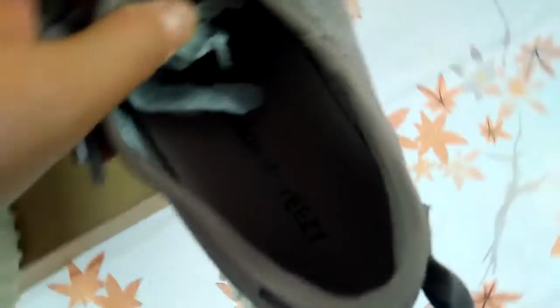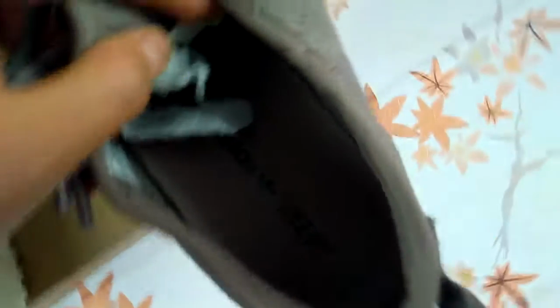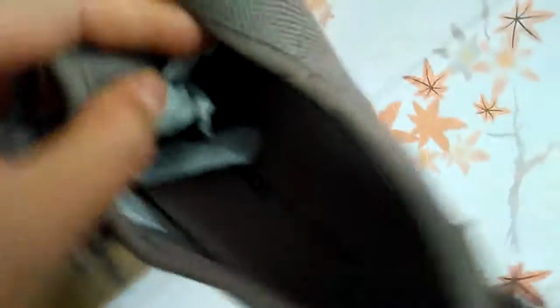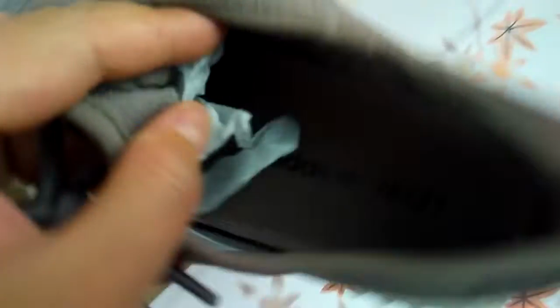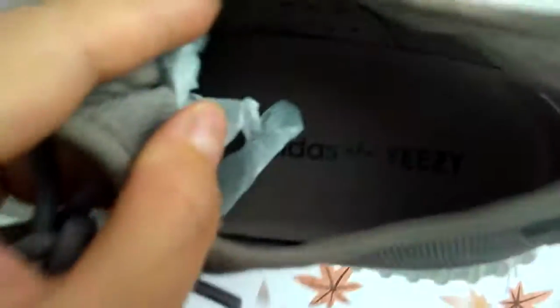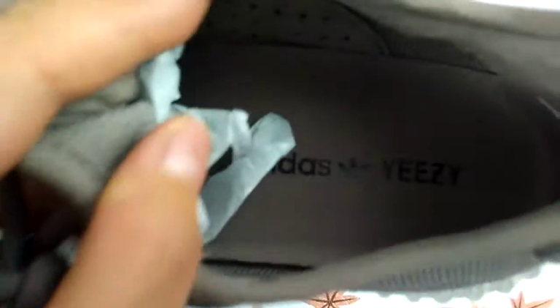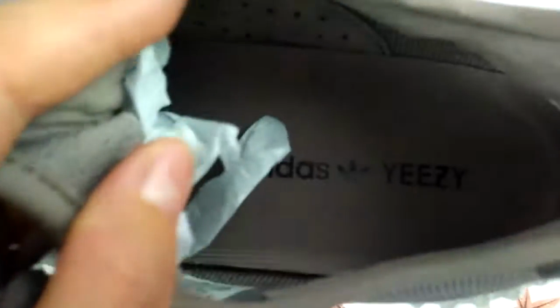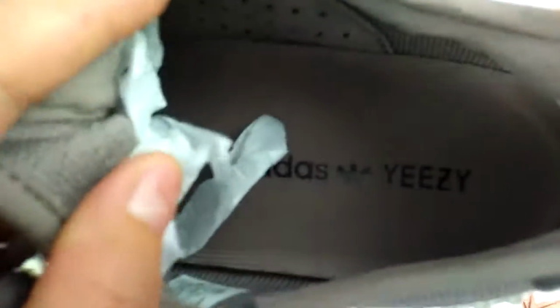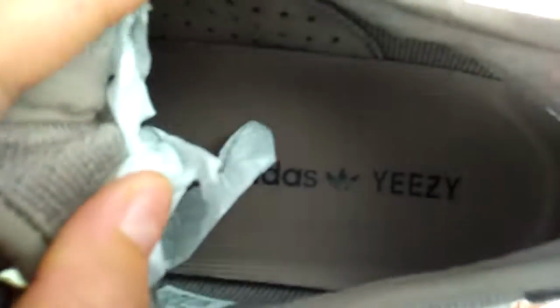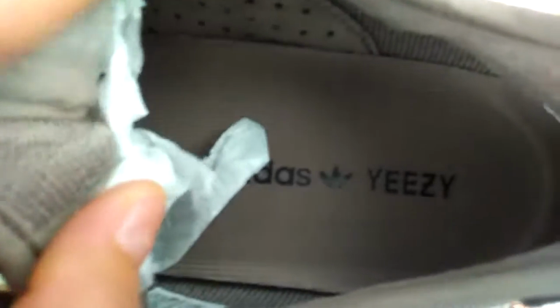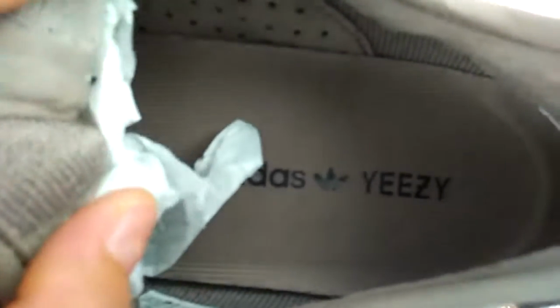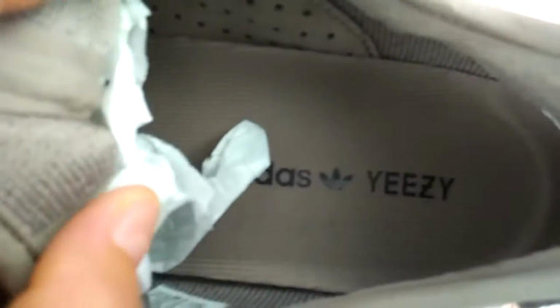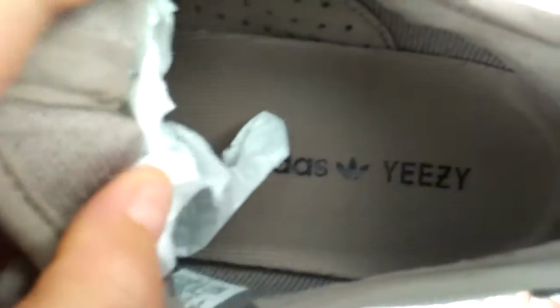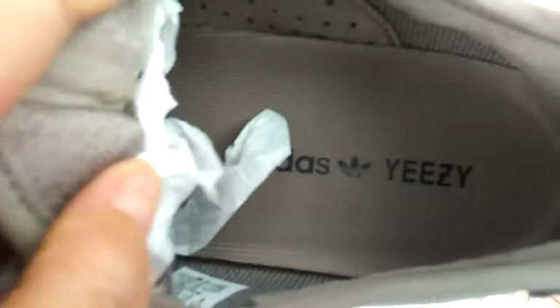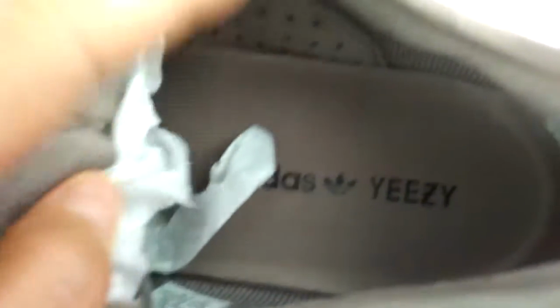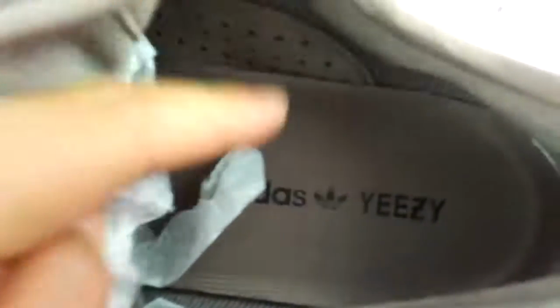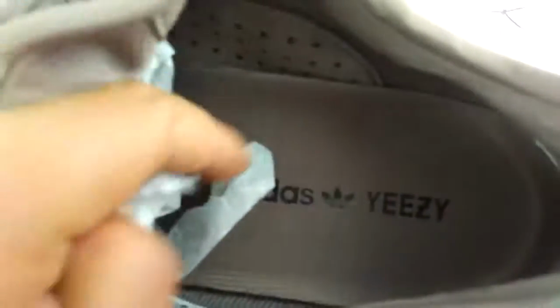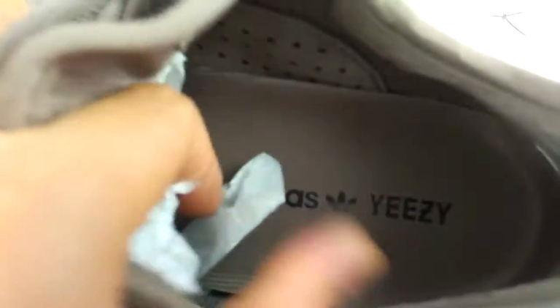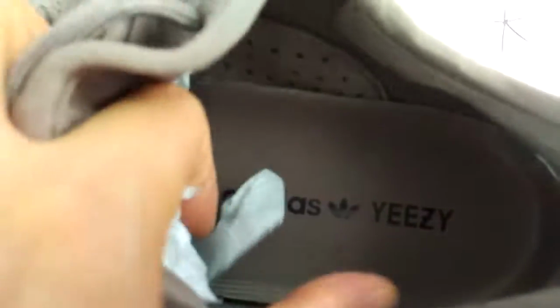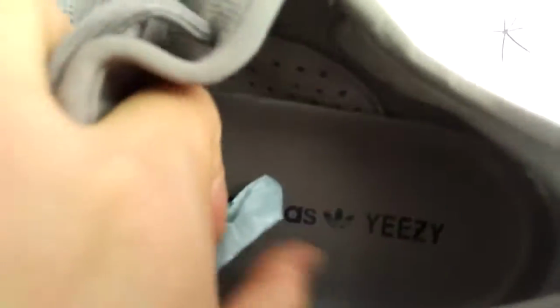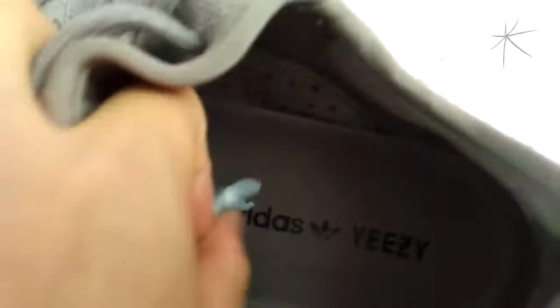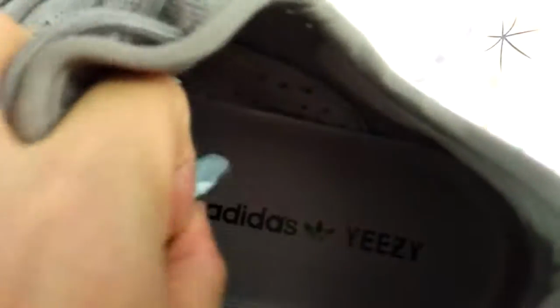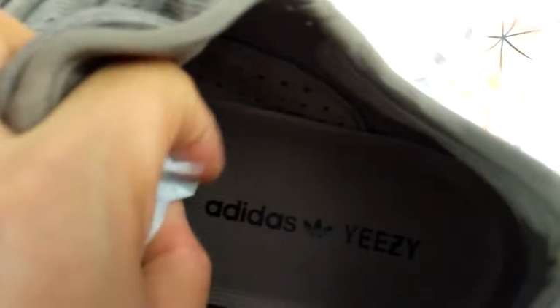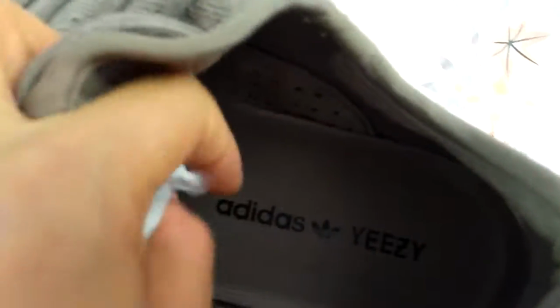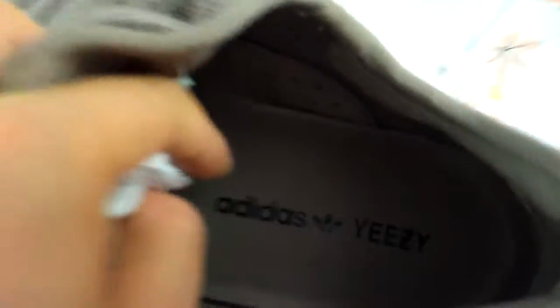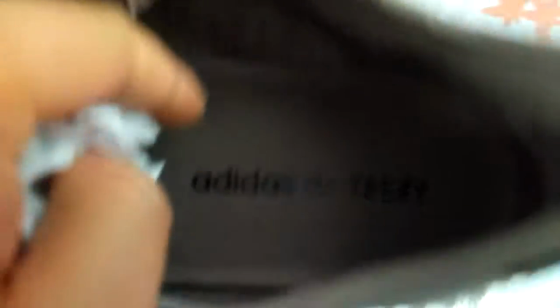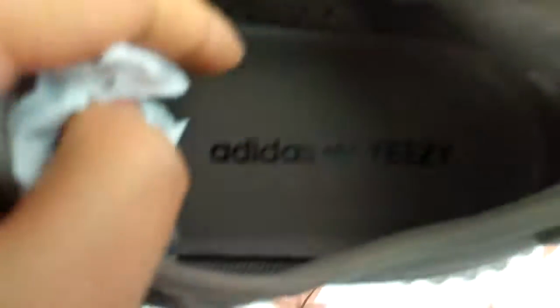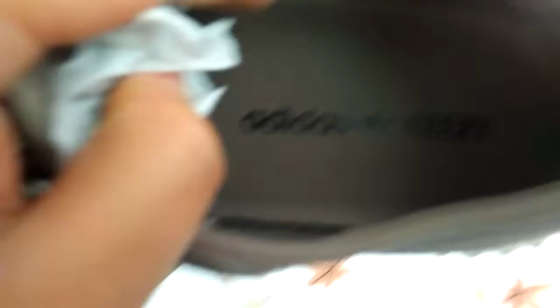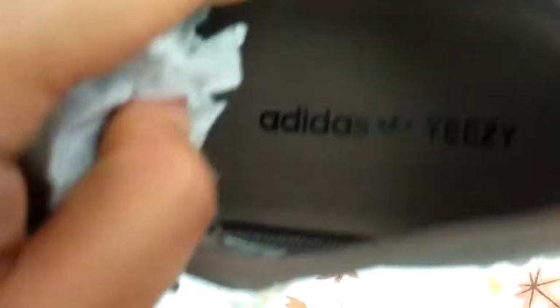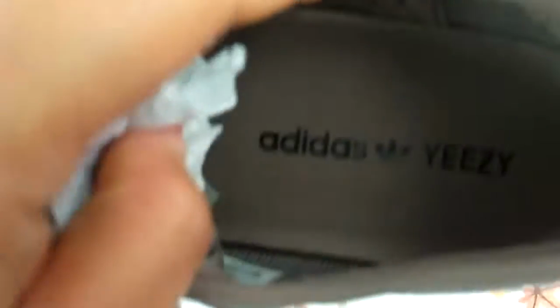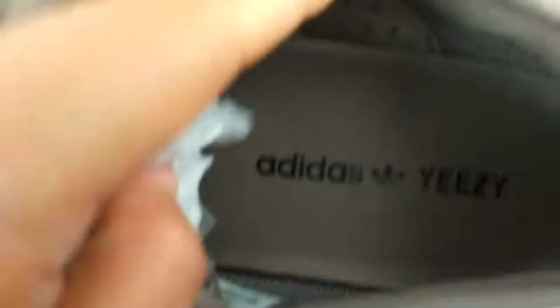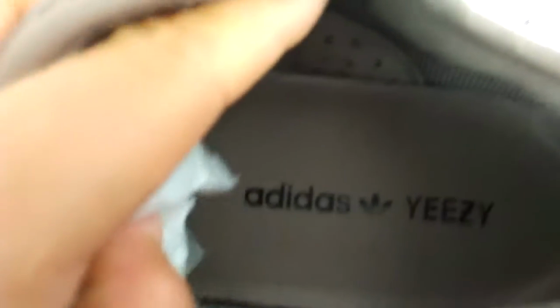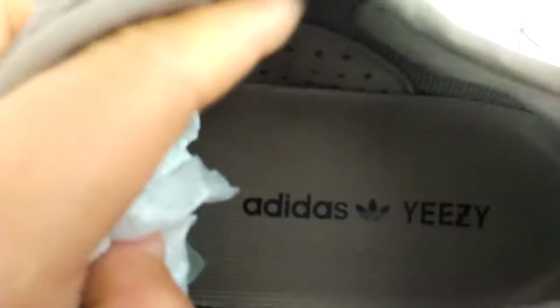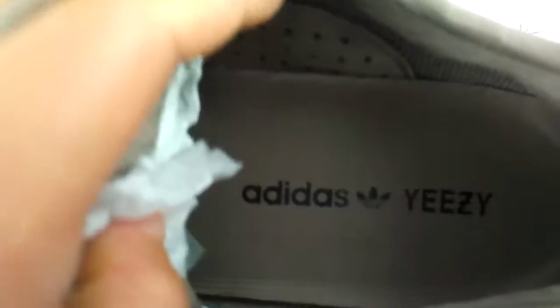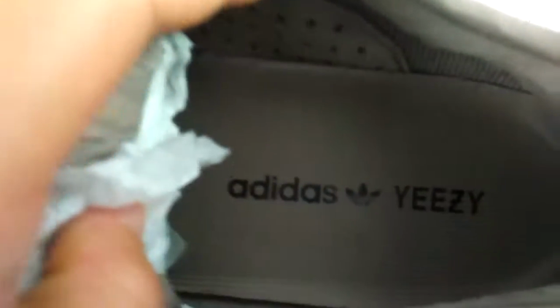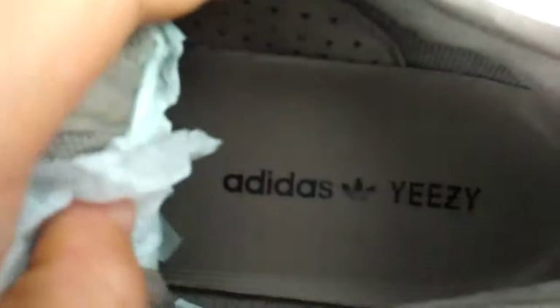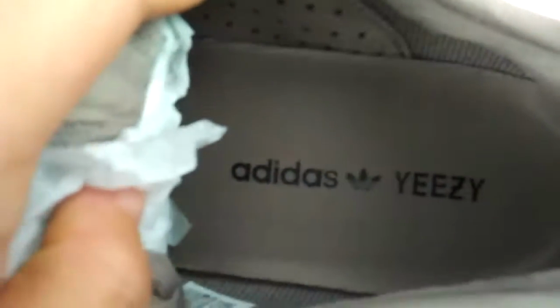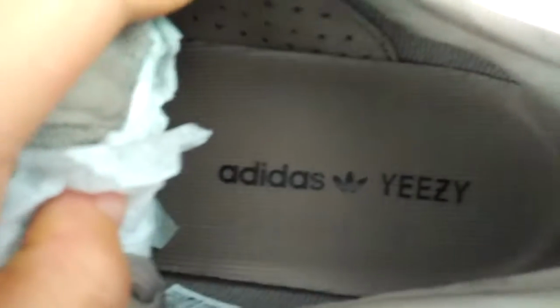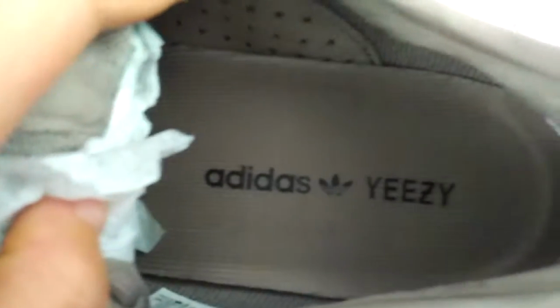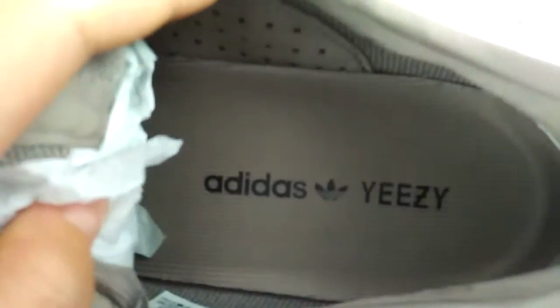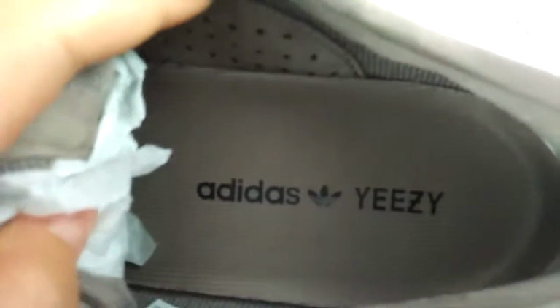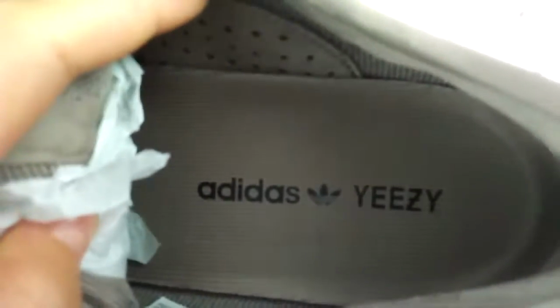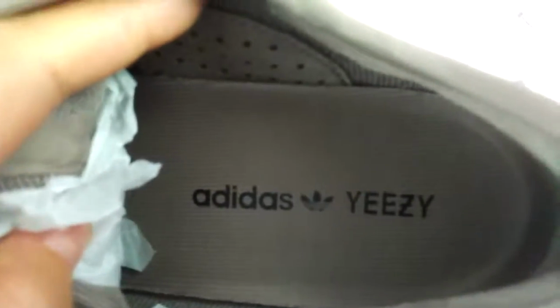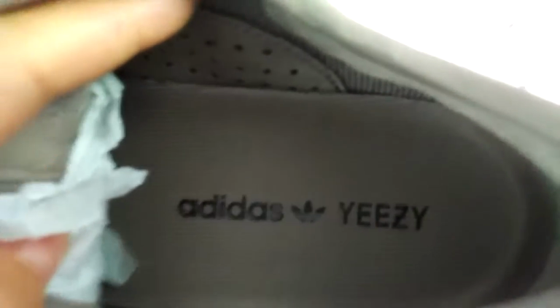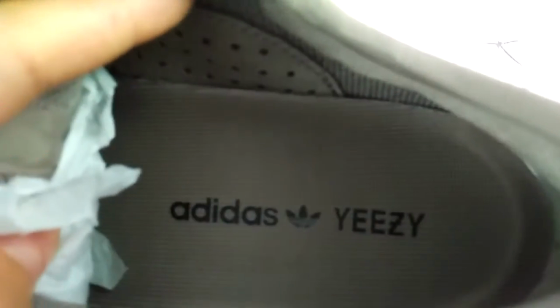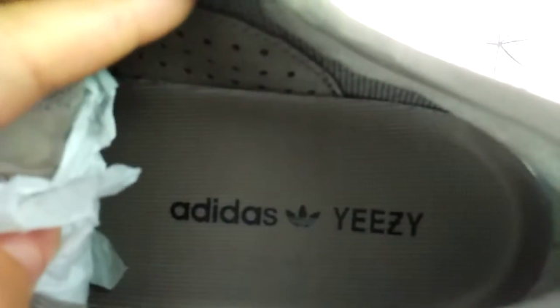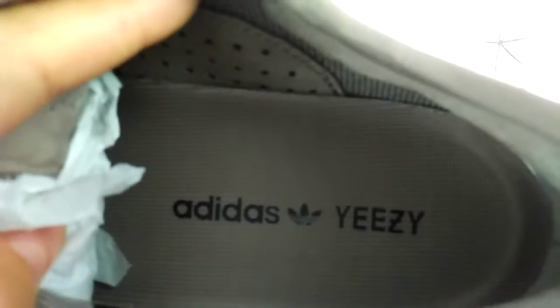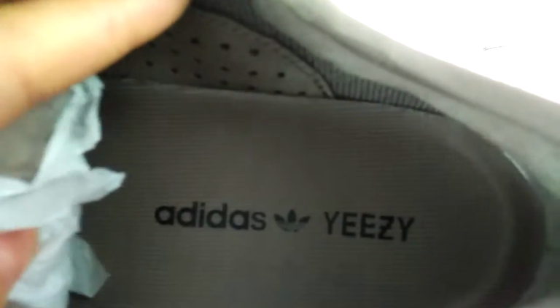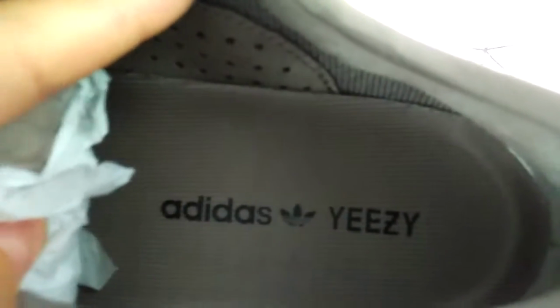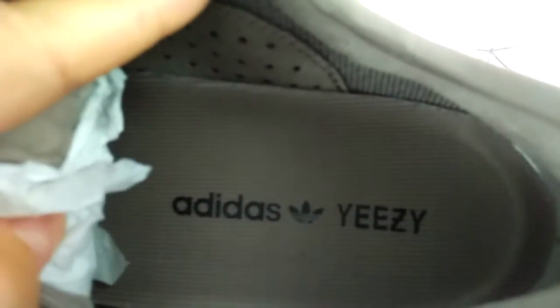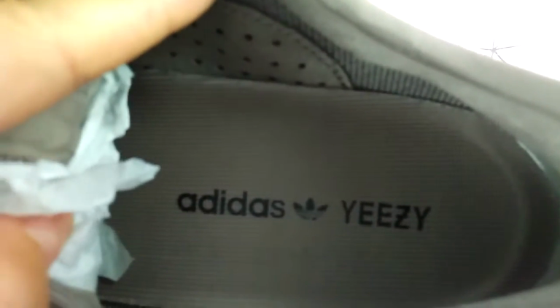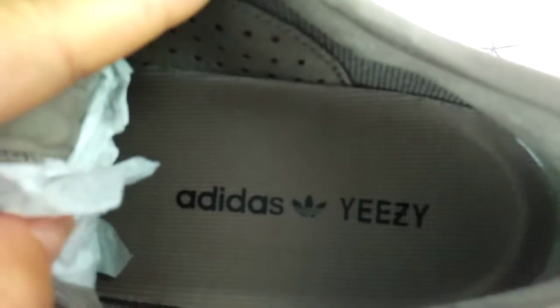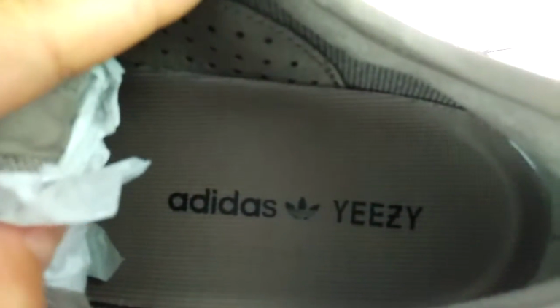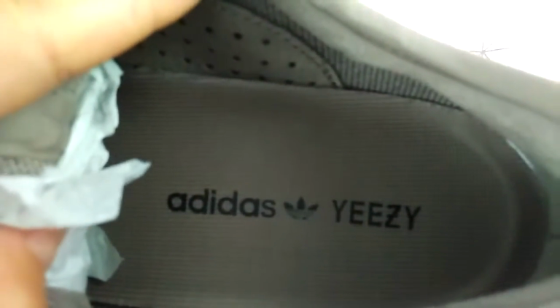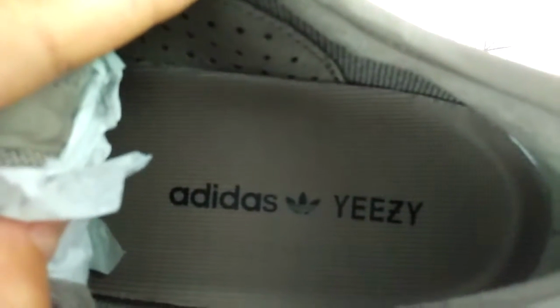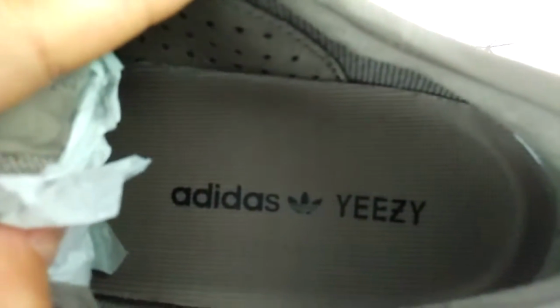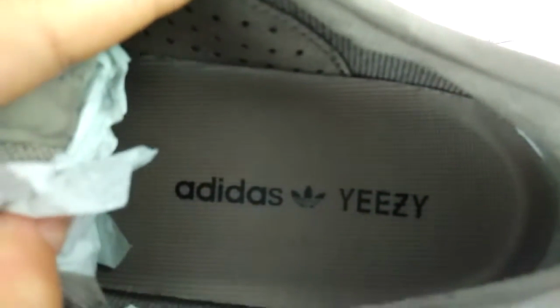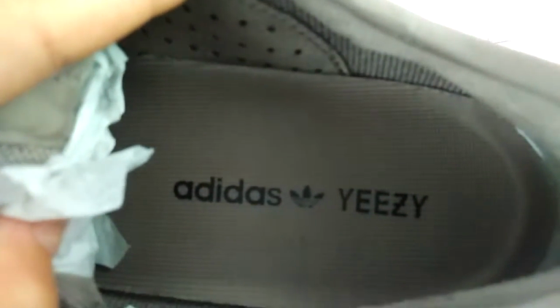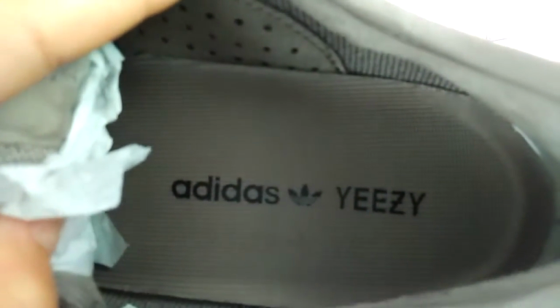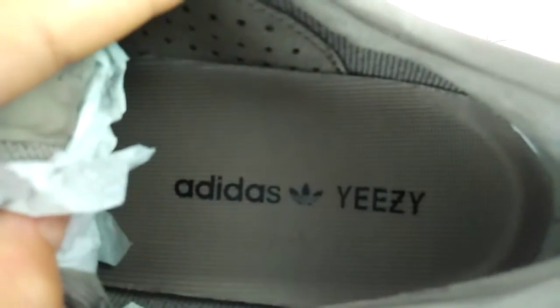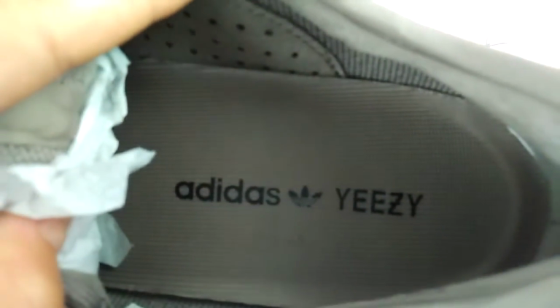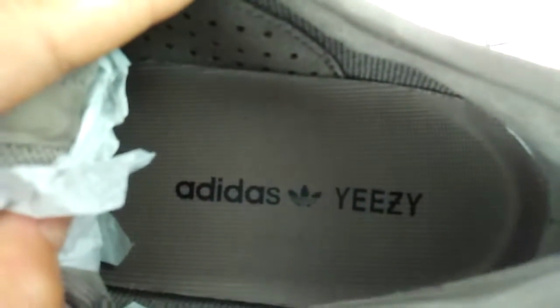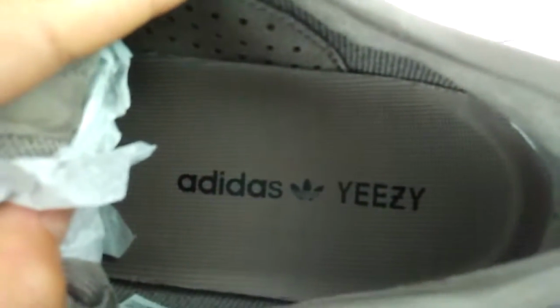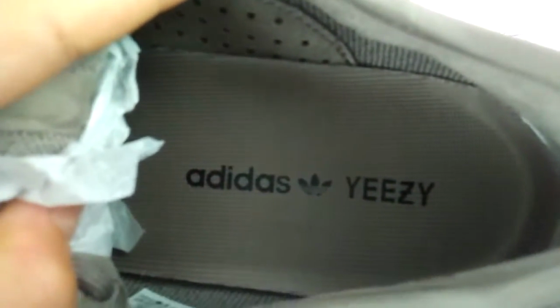Look inside at the insole — it has the Adidas EZ branding.